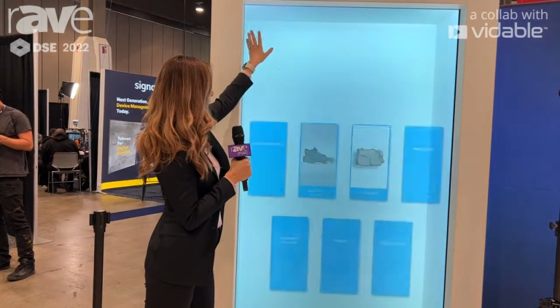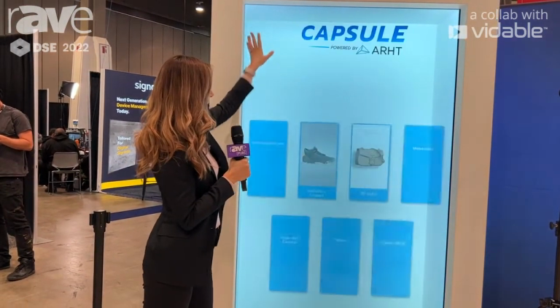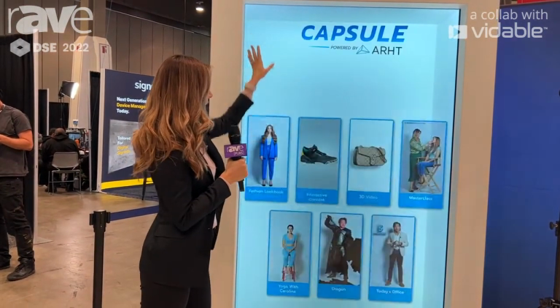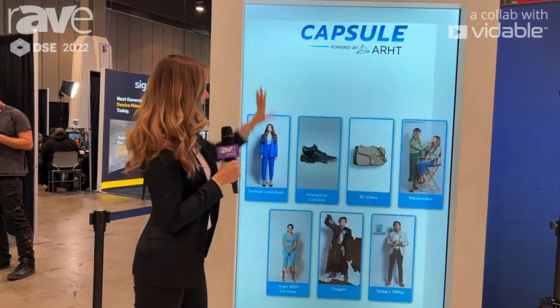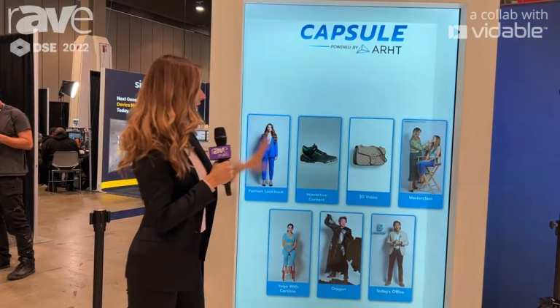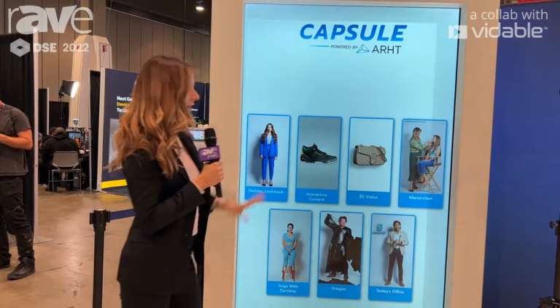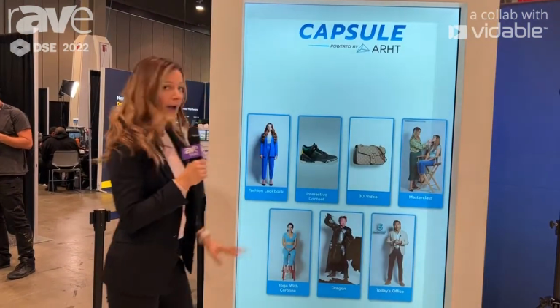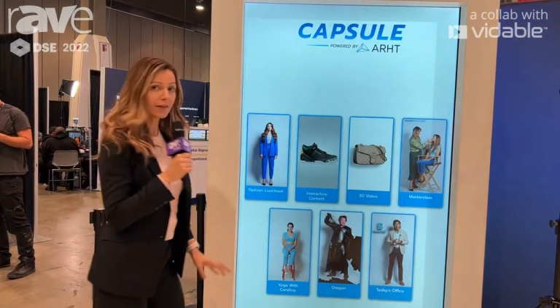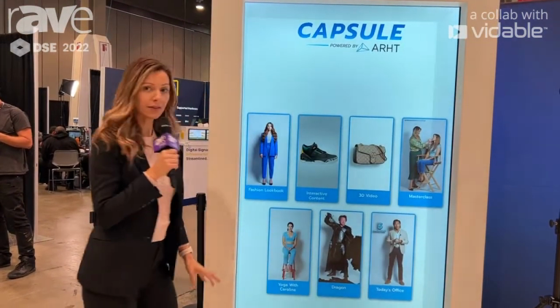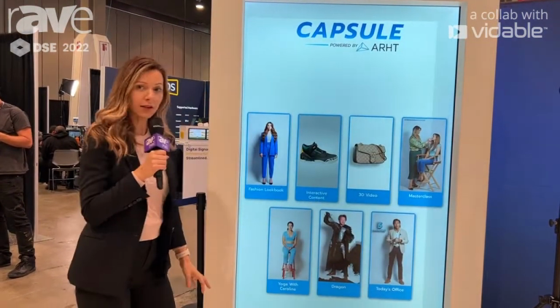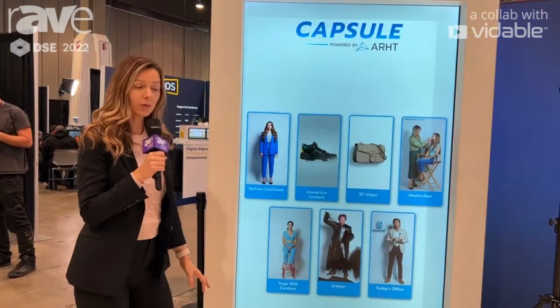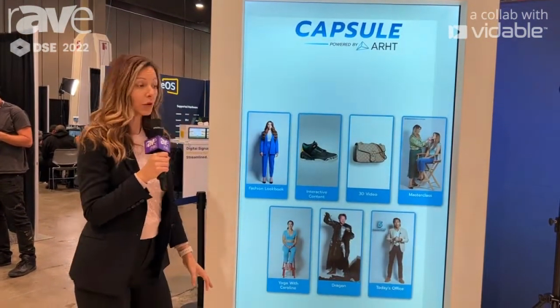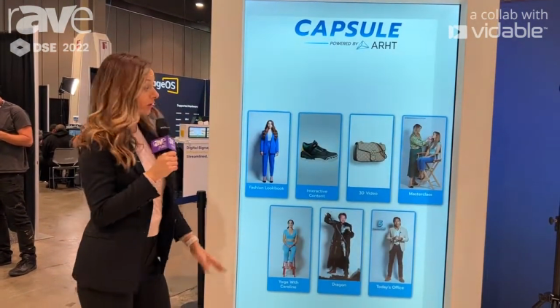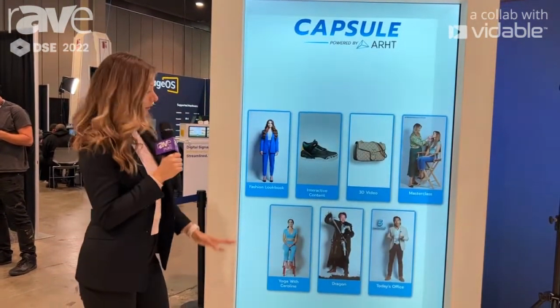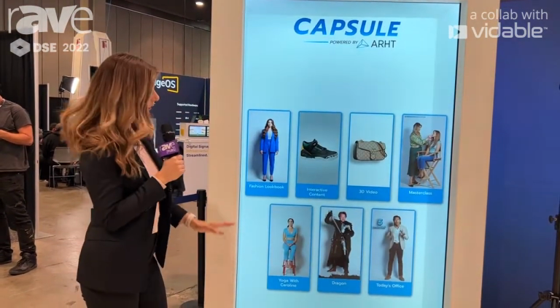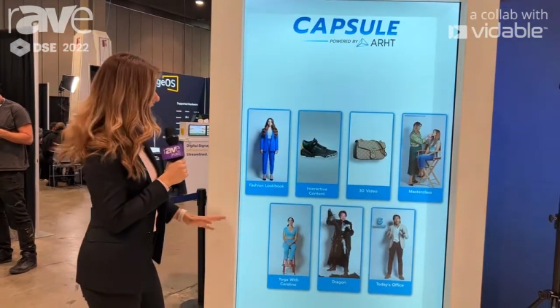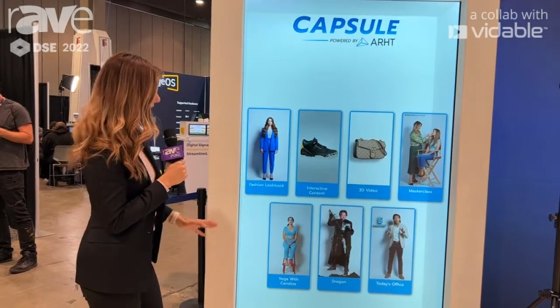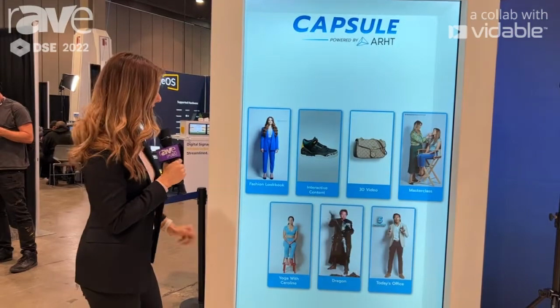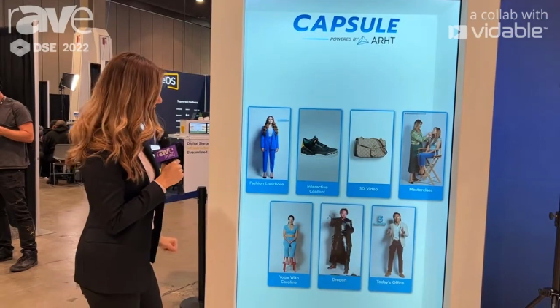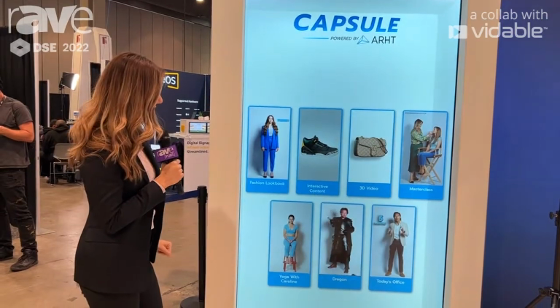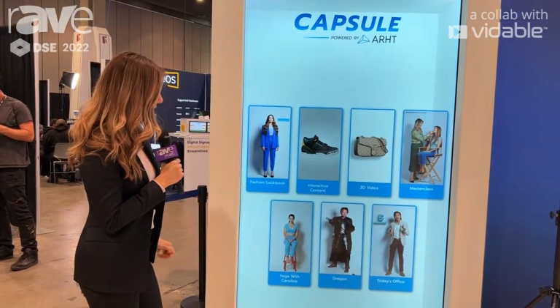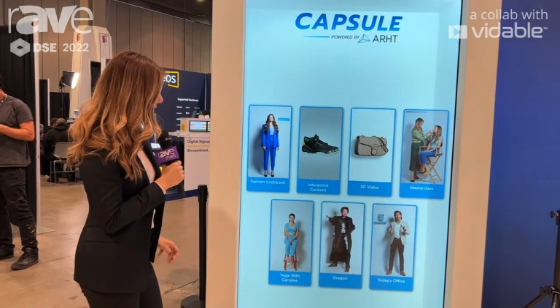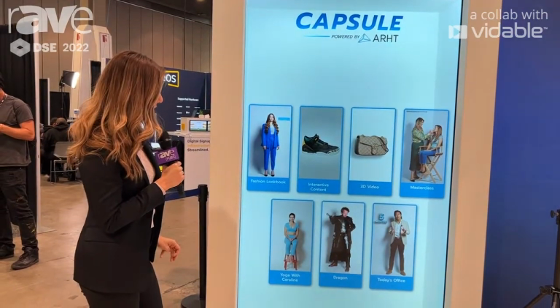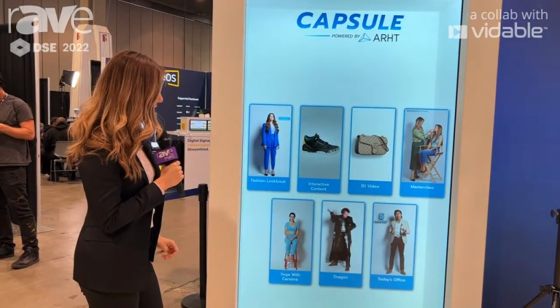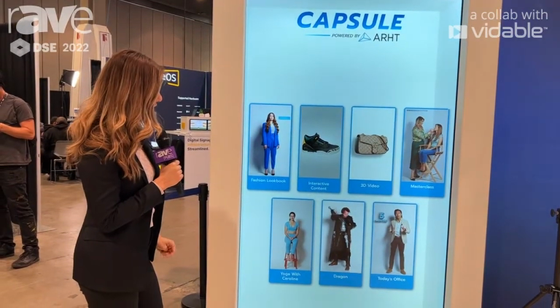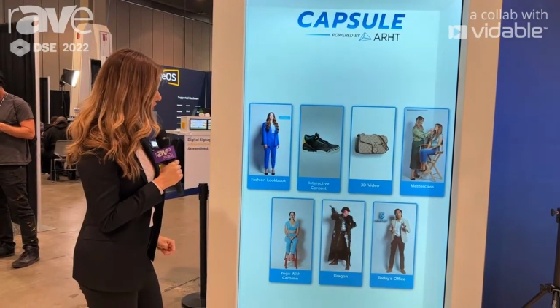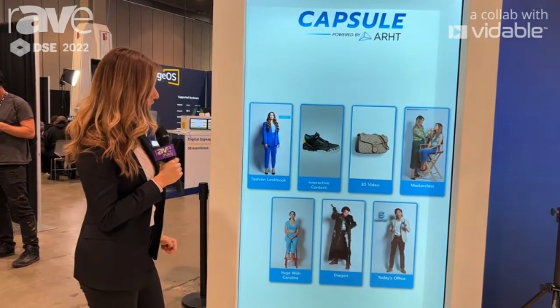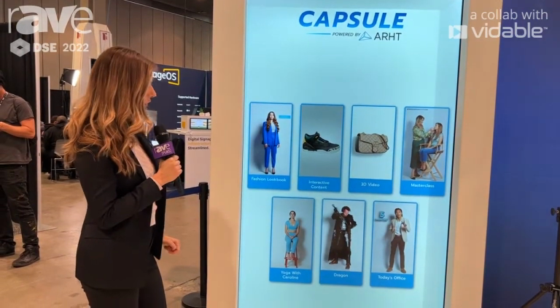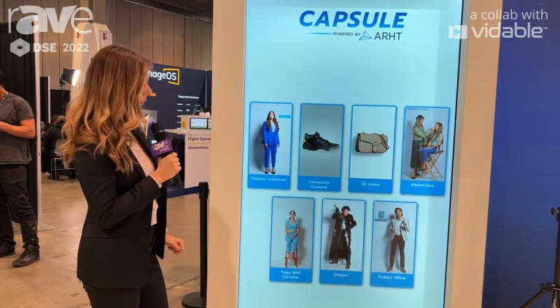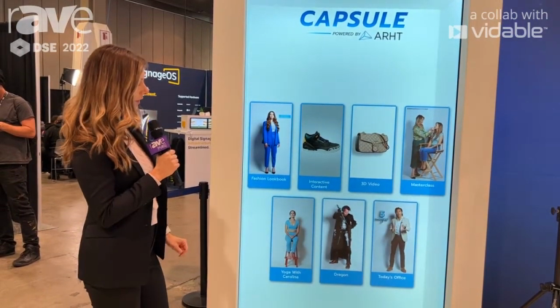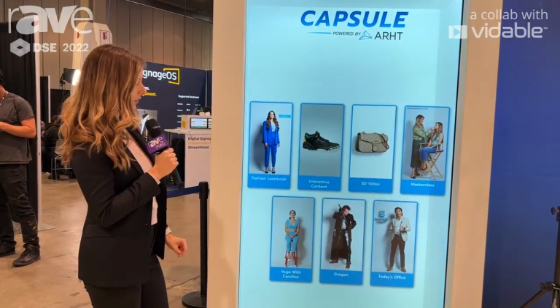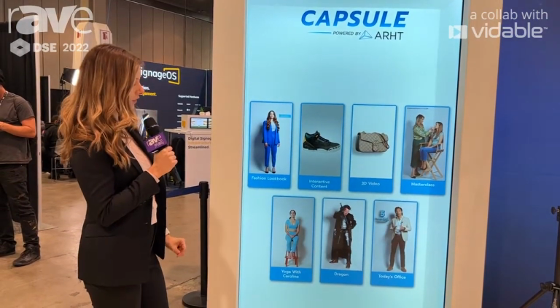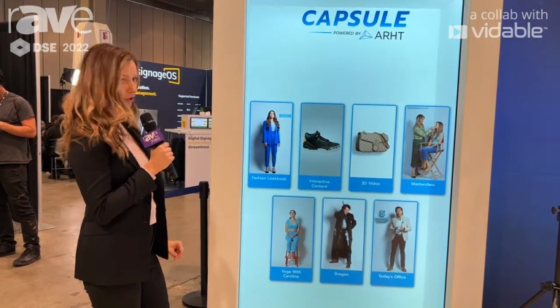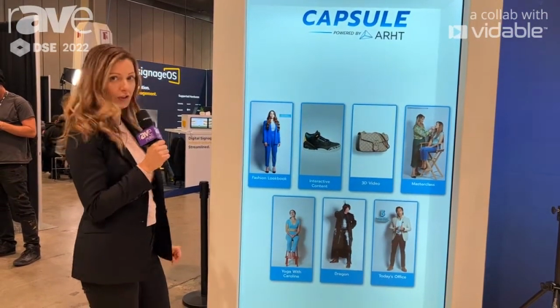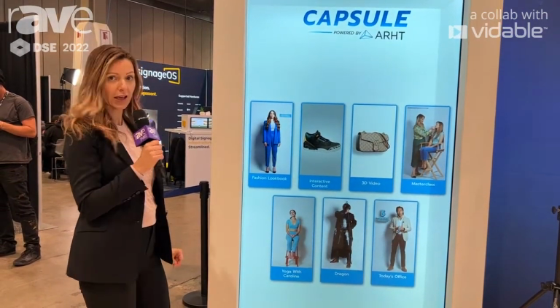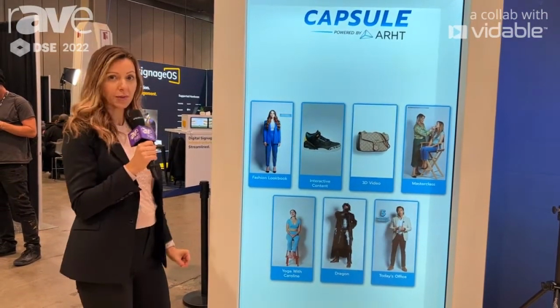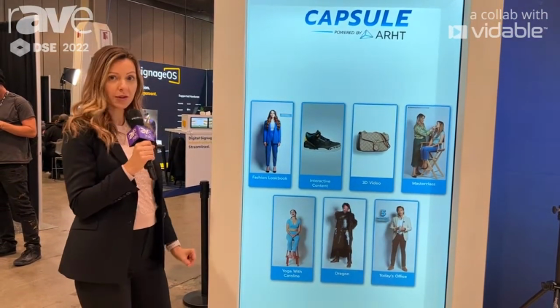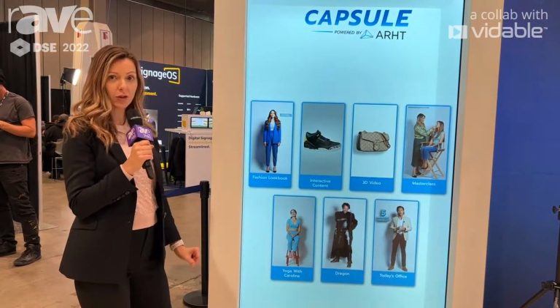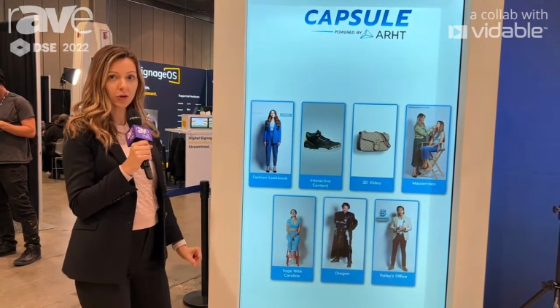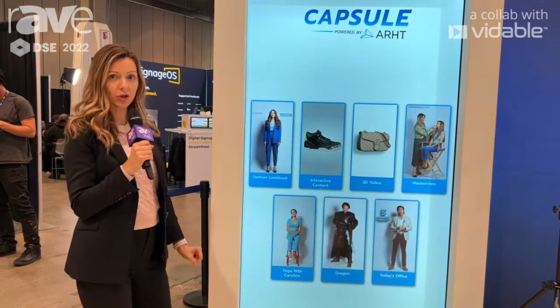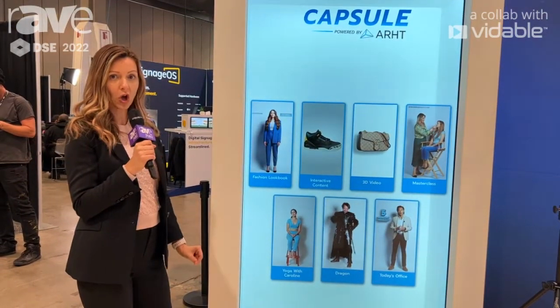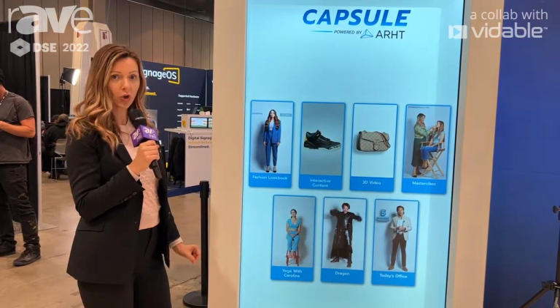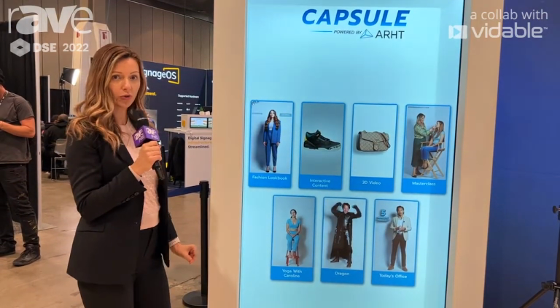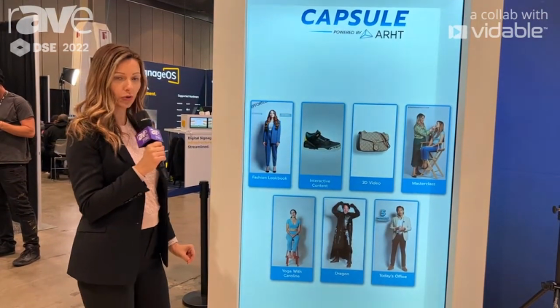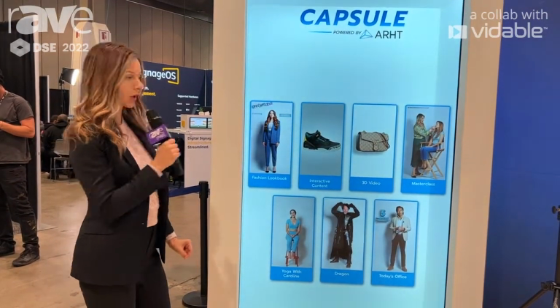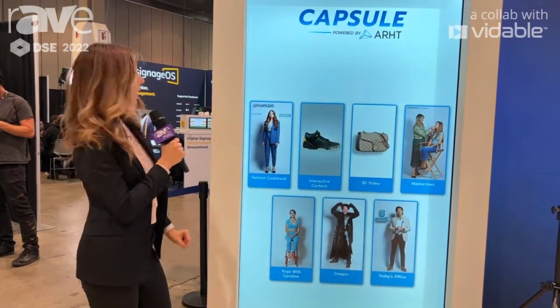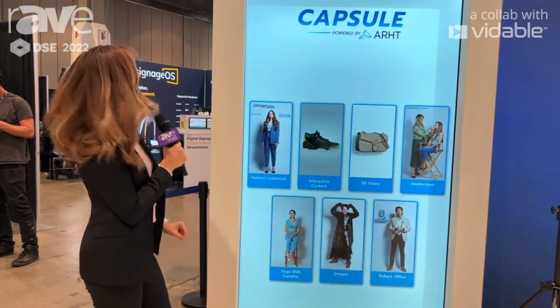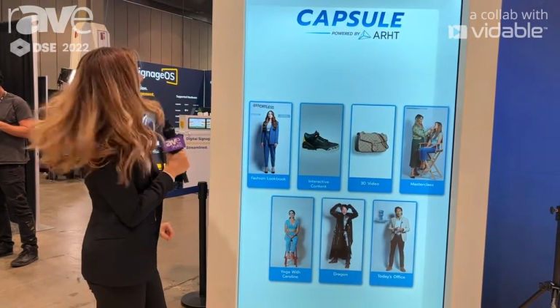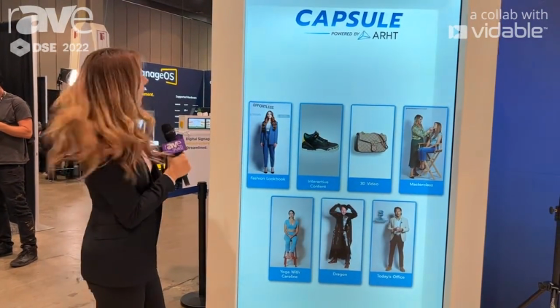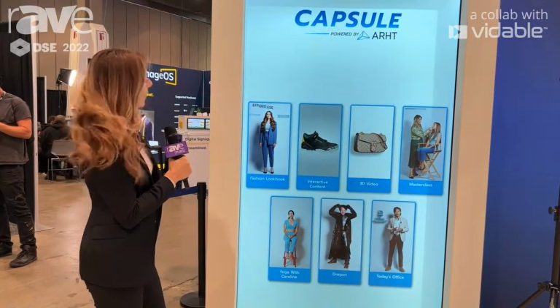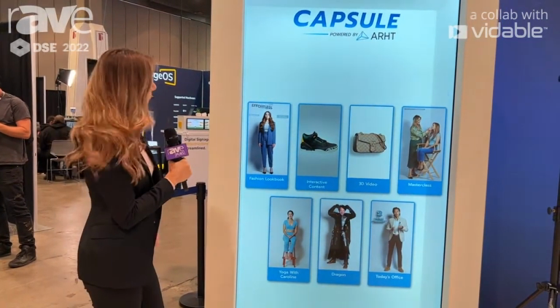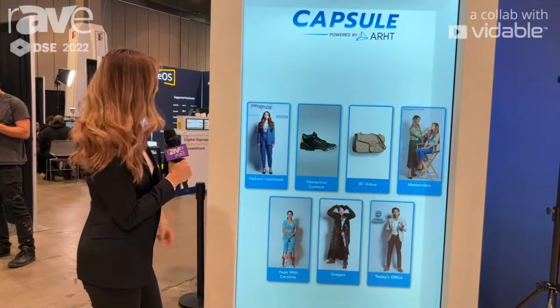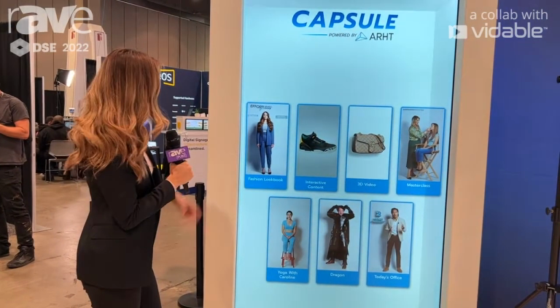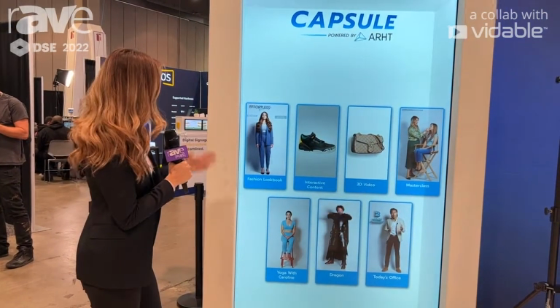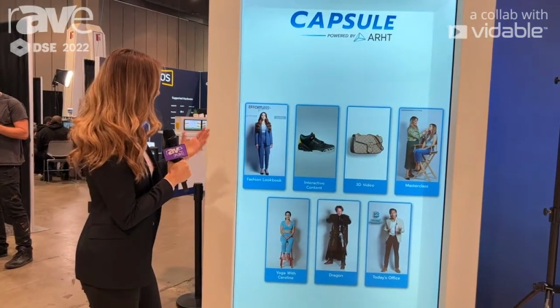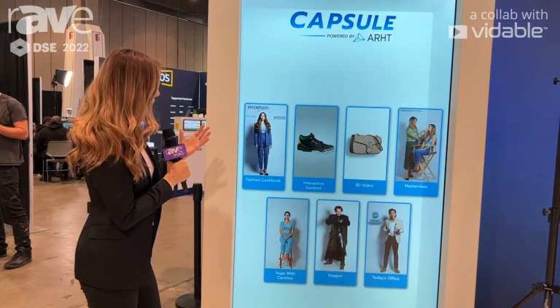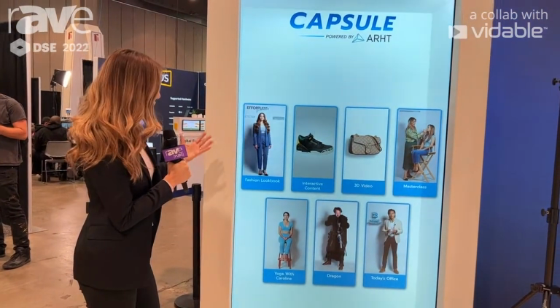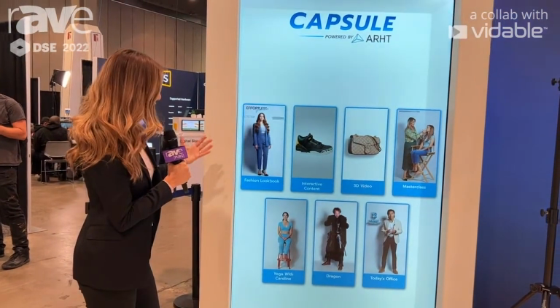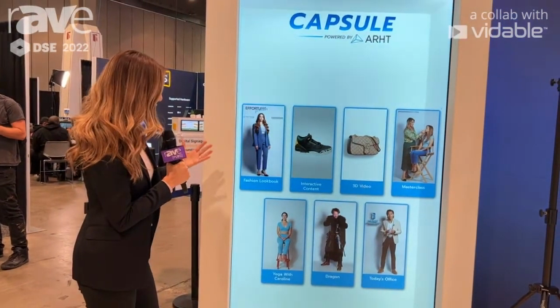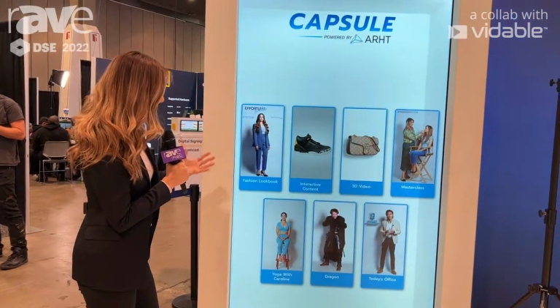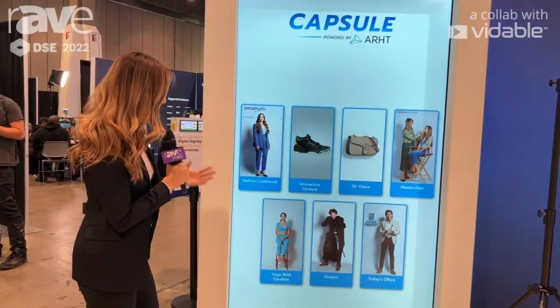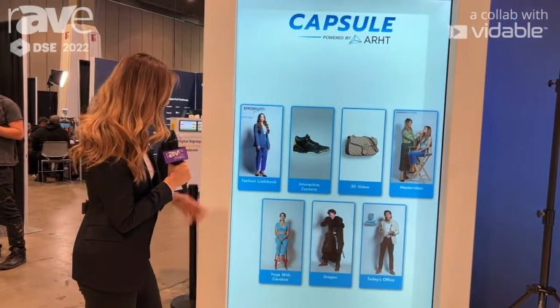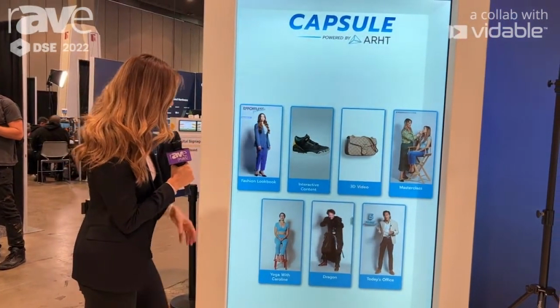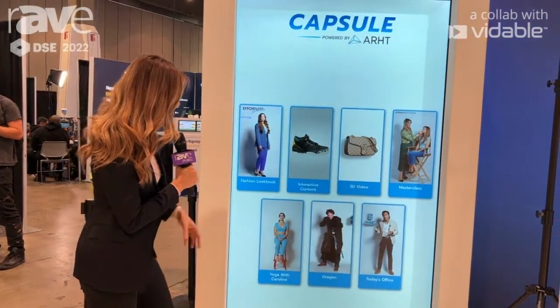And lastly, I wanted to show you a piece of entertainment that you can also do through Capsule.